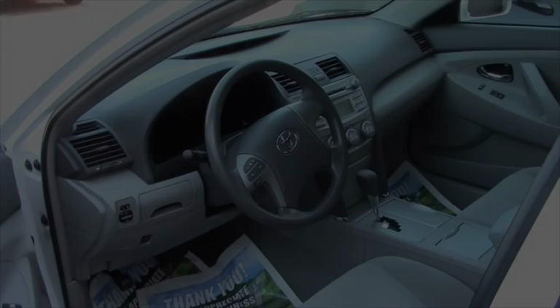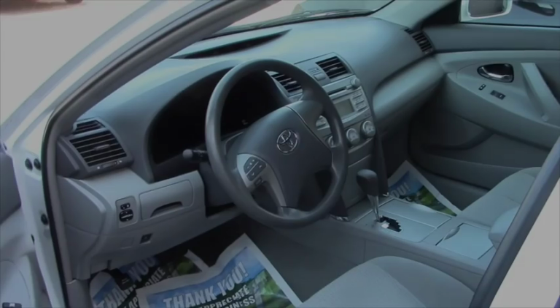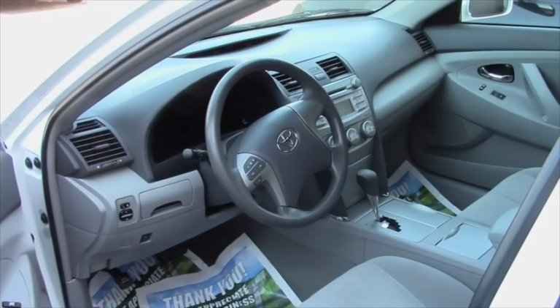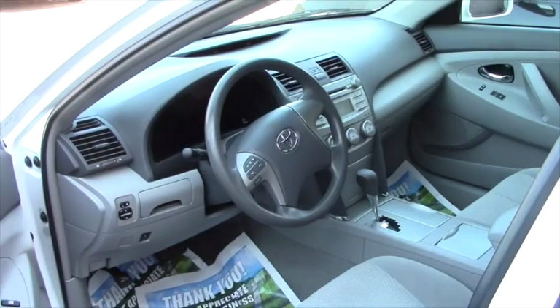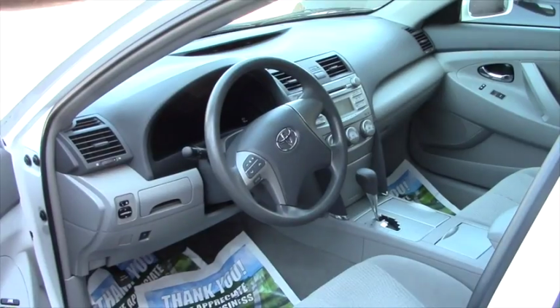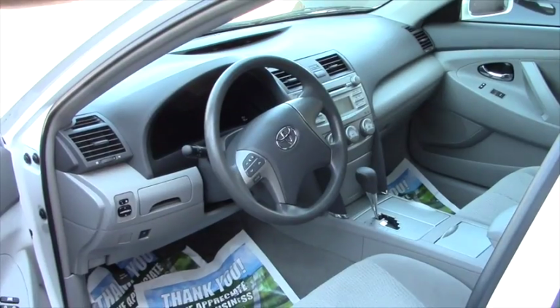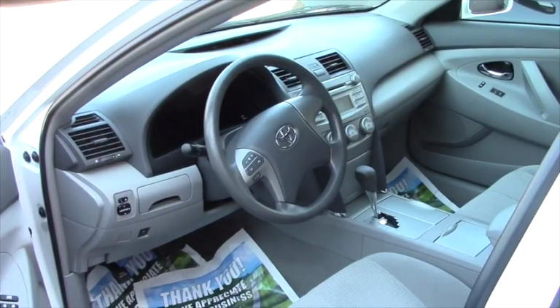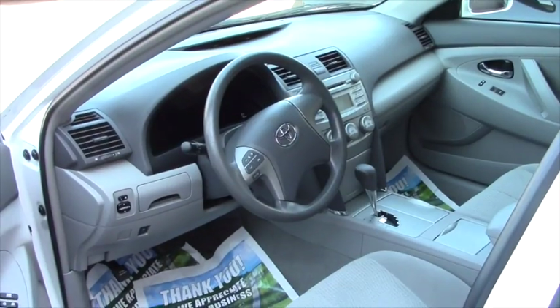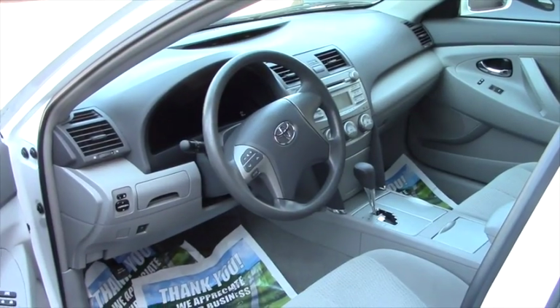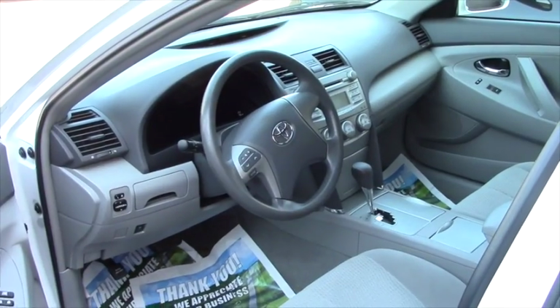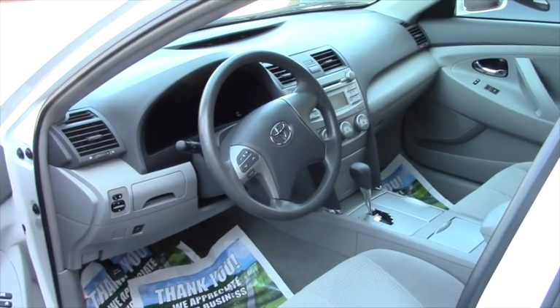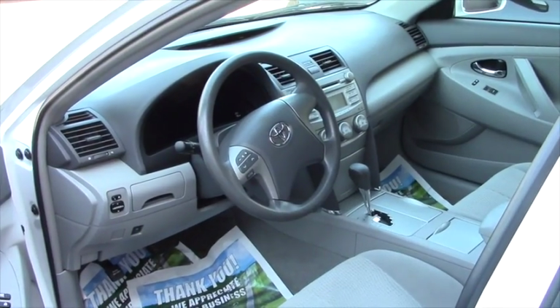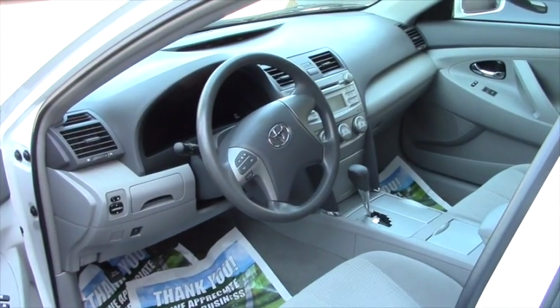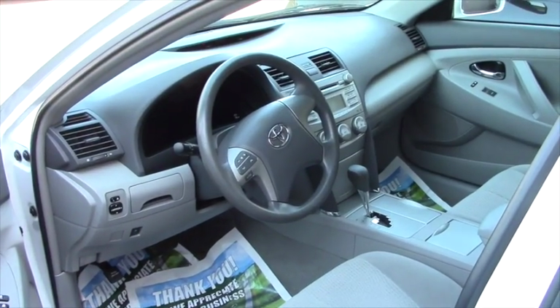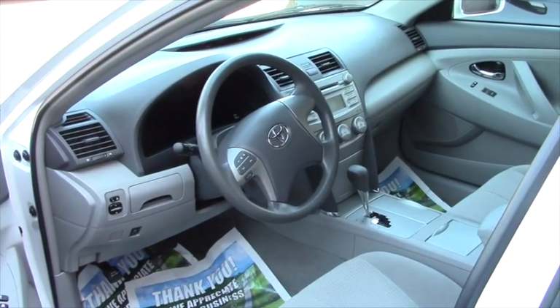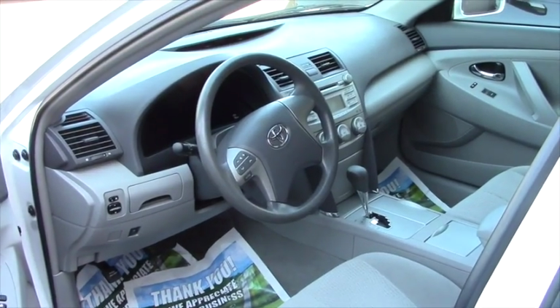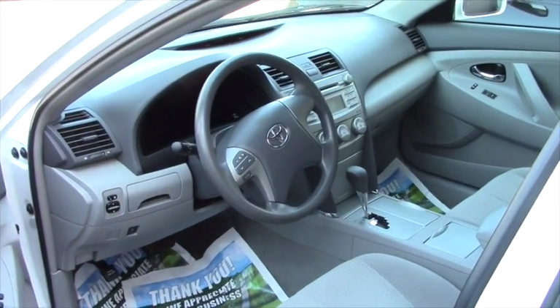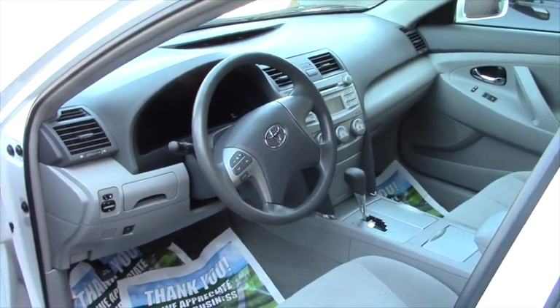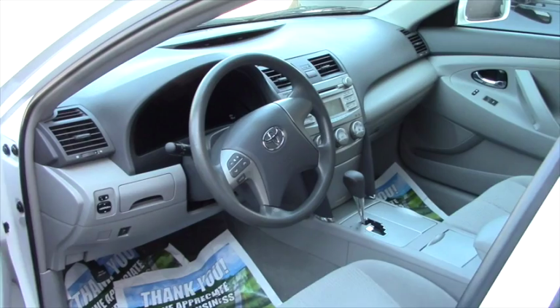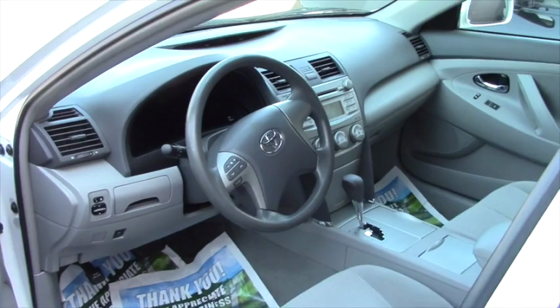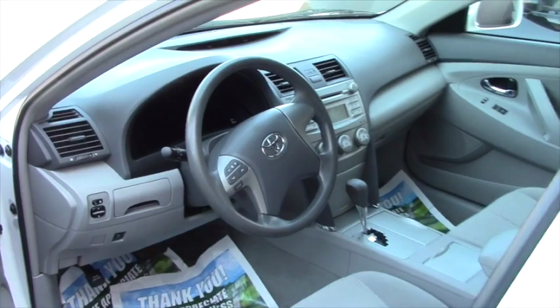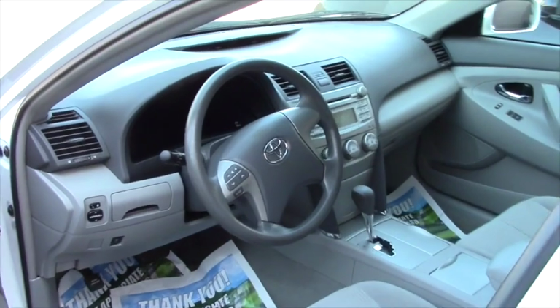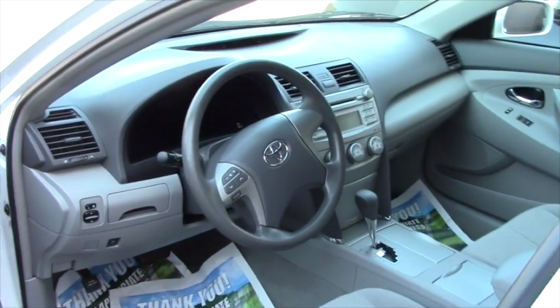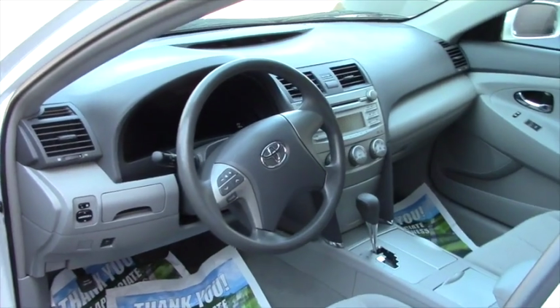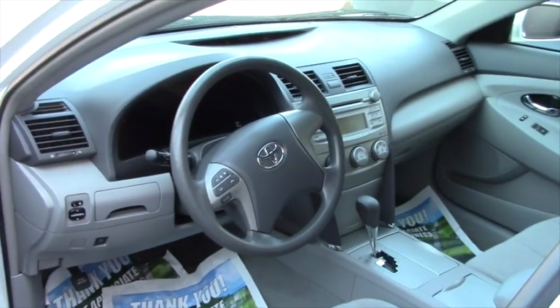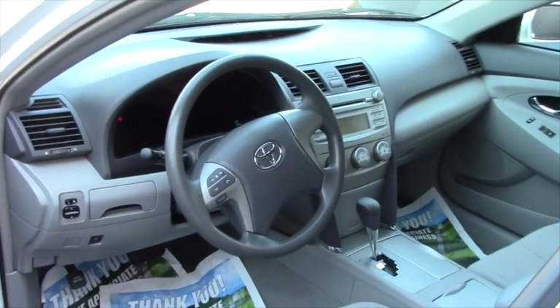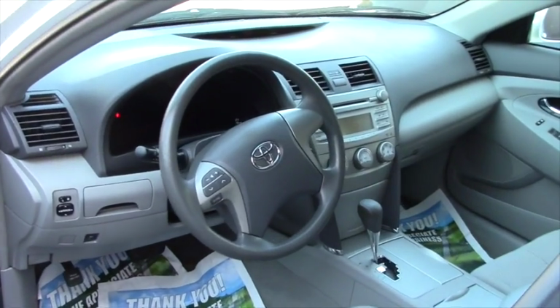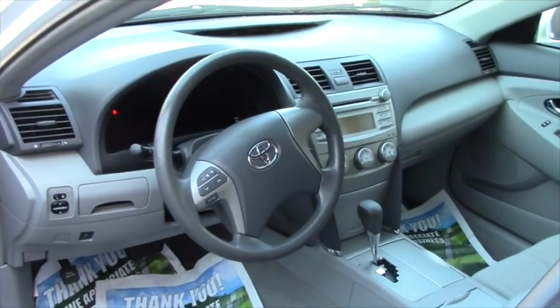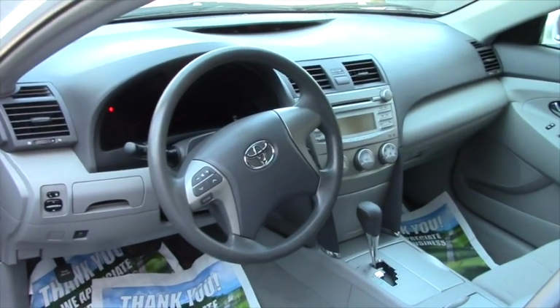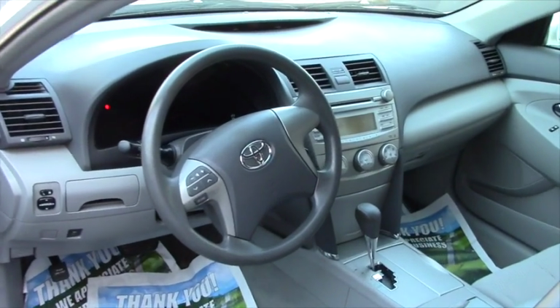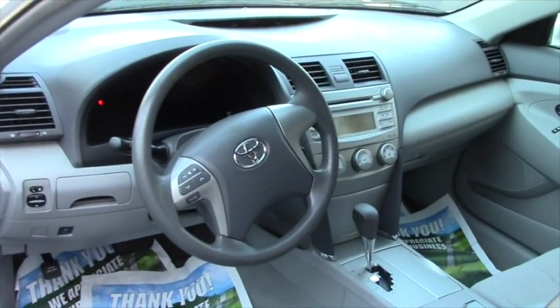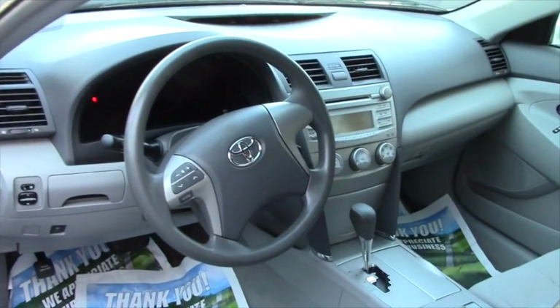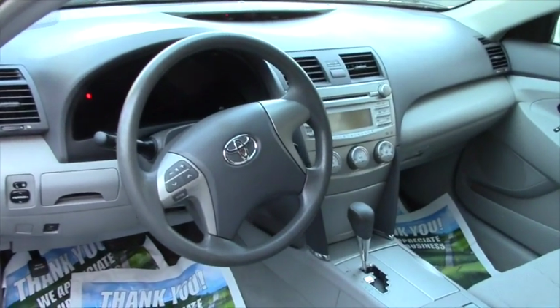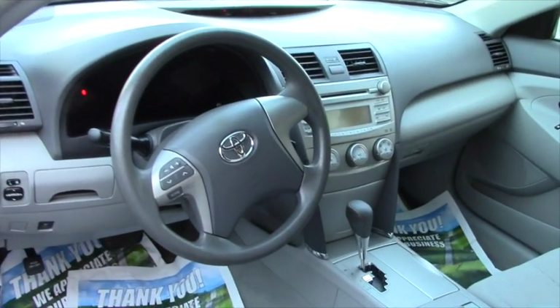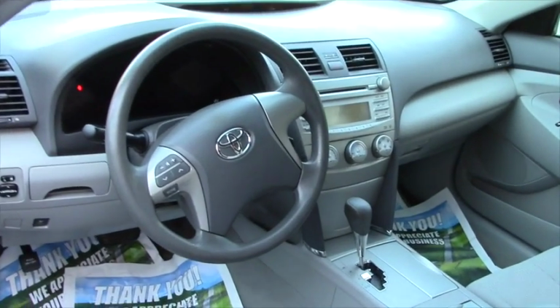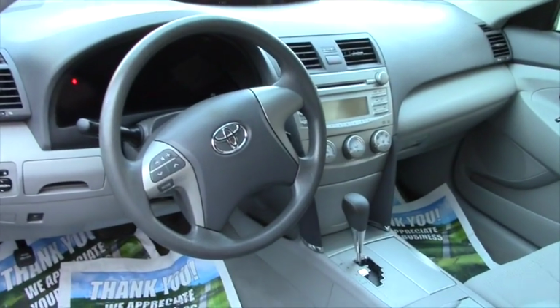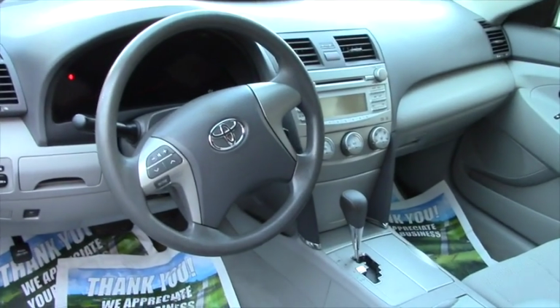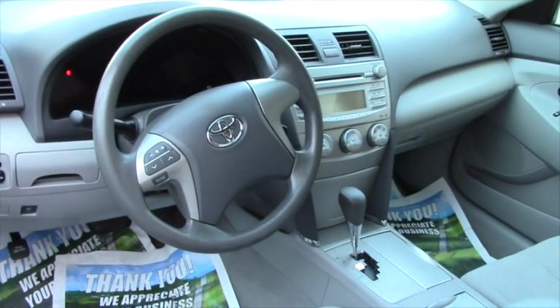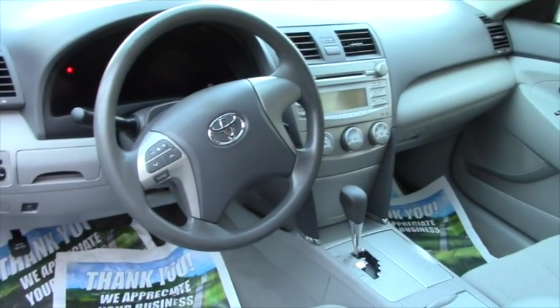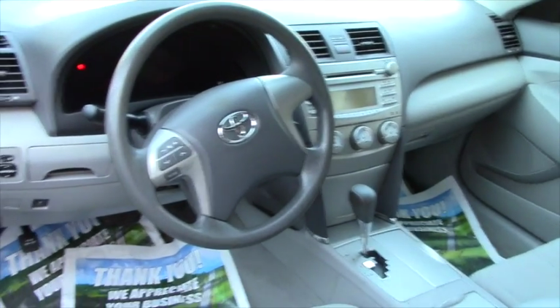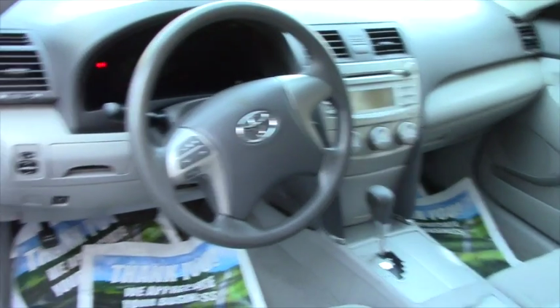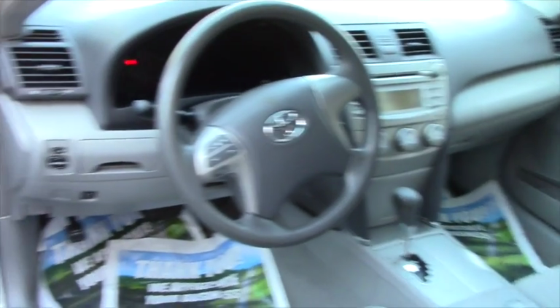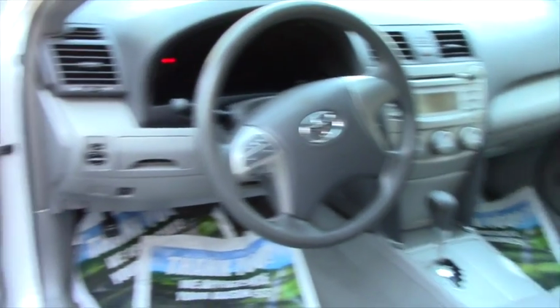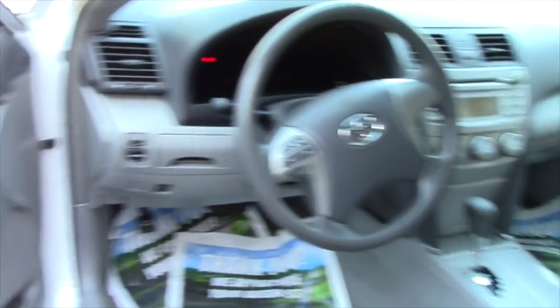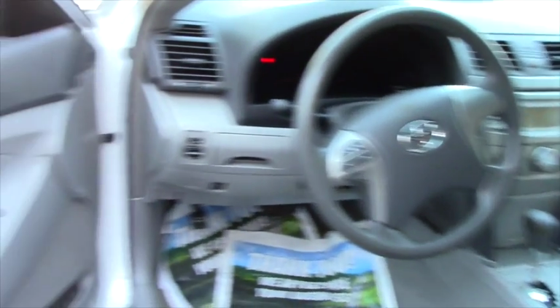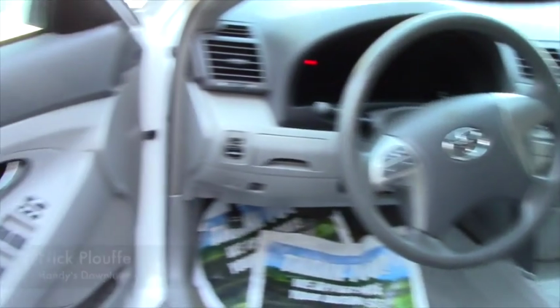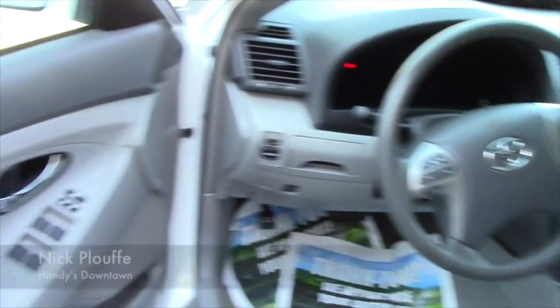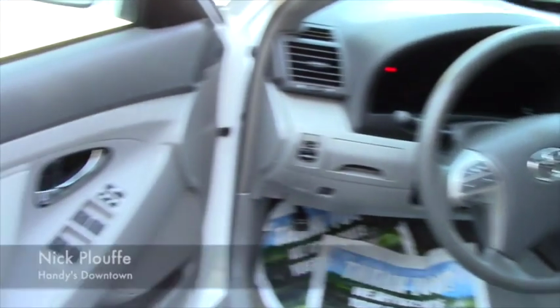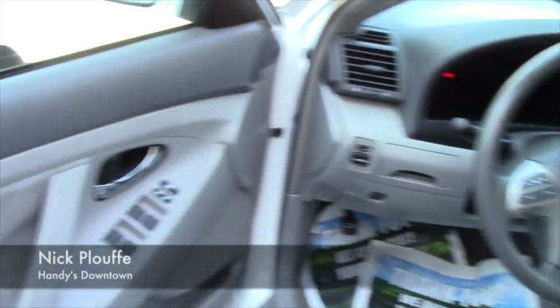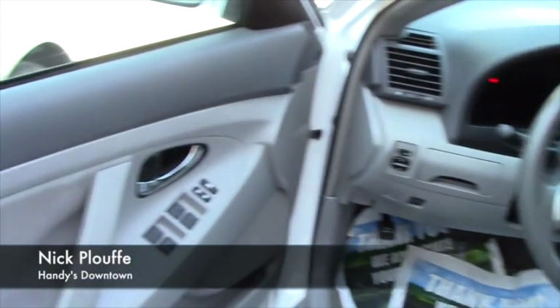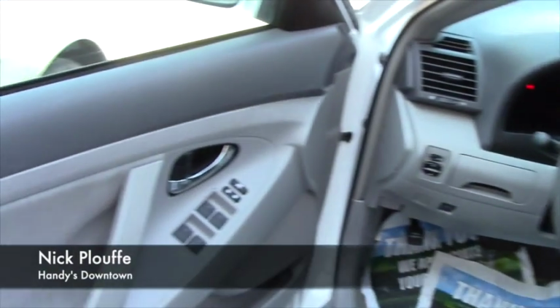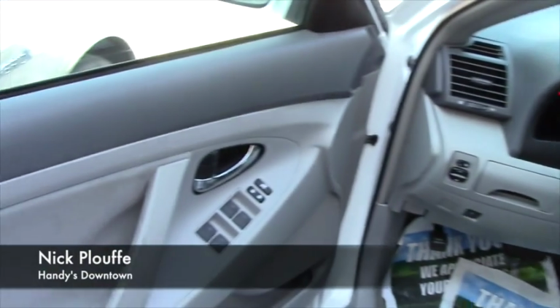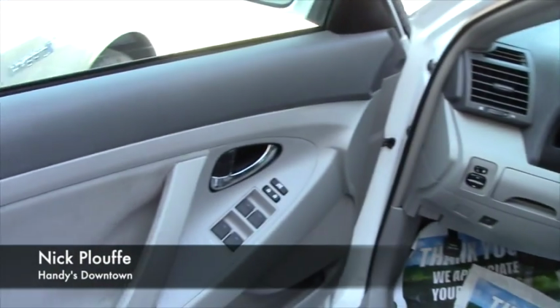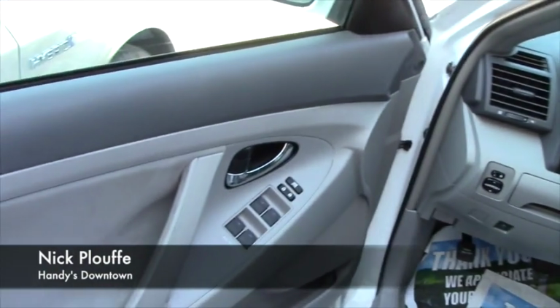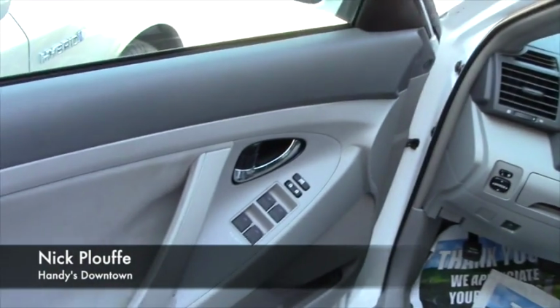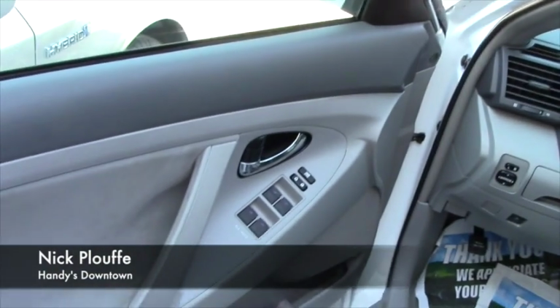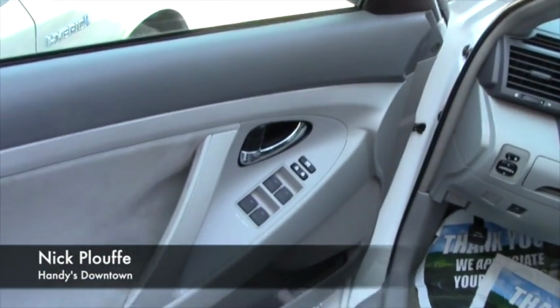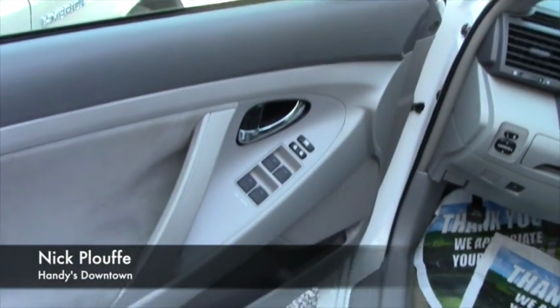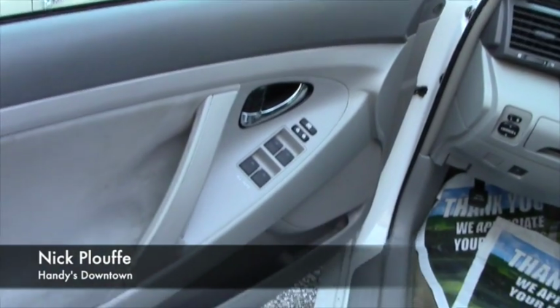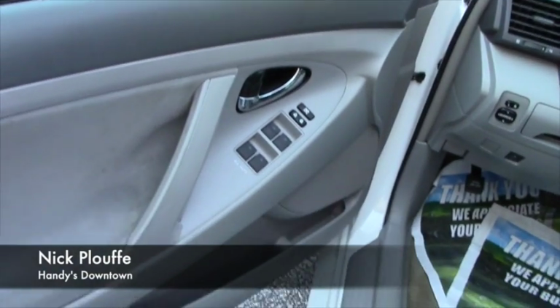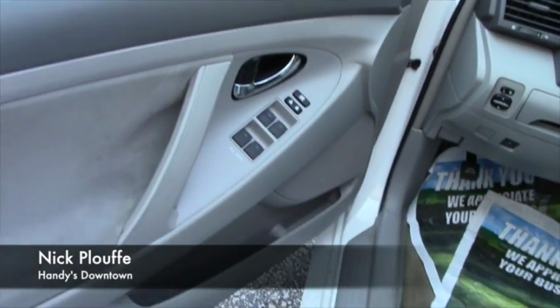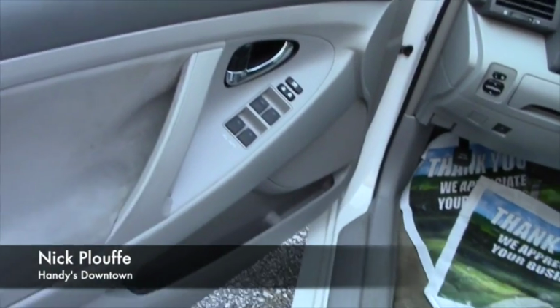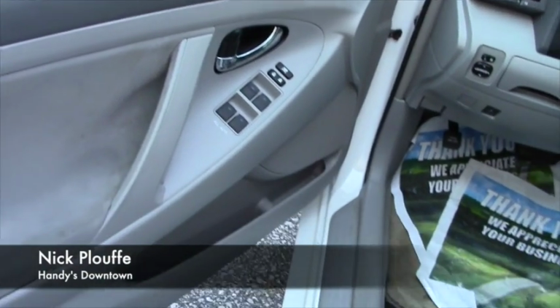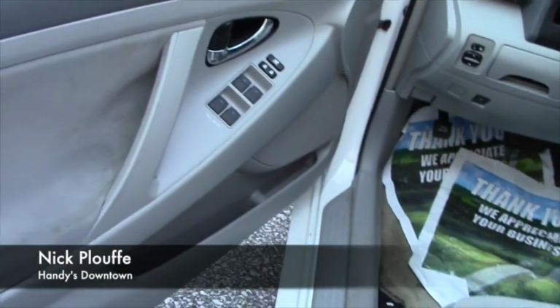Inside the vehicle you have power locks, power windows, and power mirrors, a CD player, AM, FM, satellite, and auxiliary.